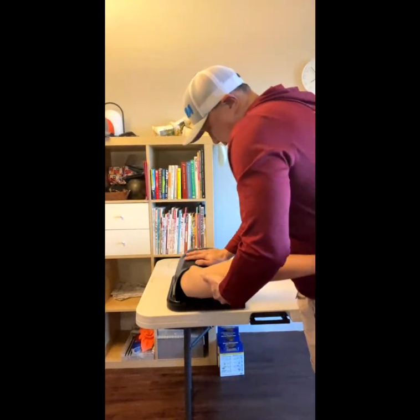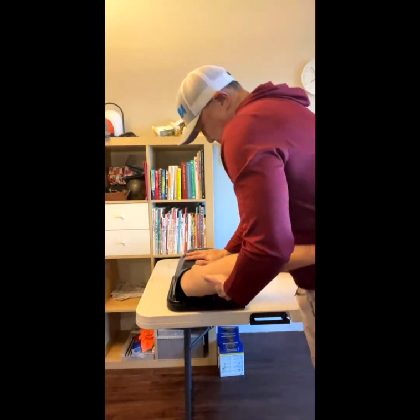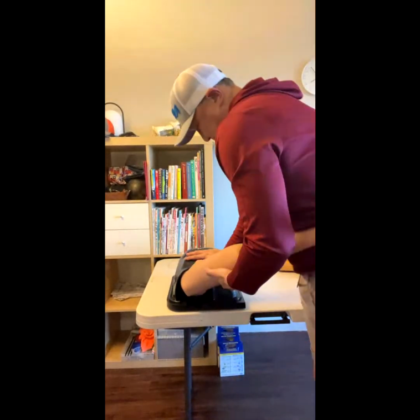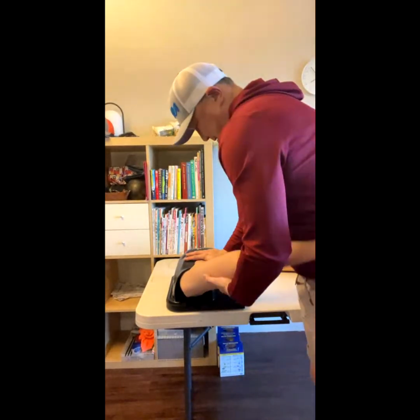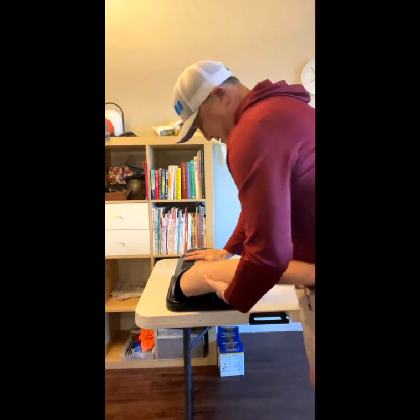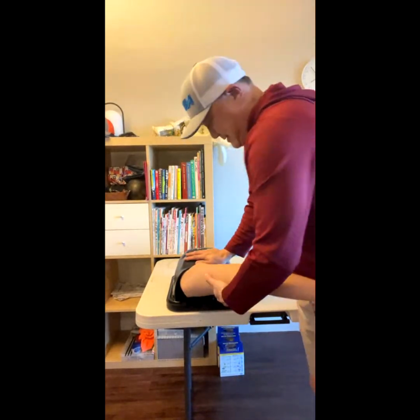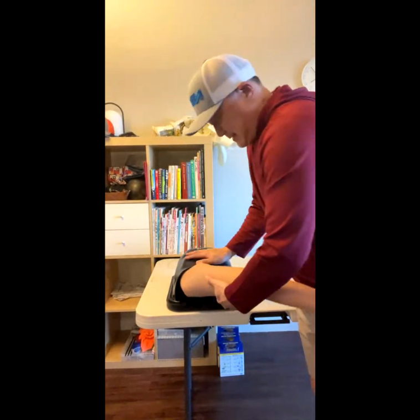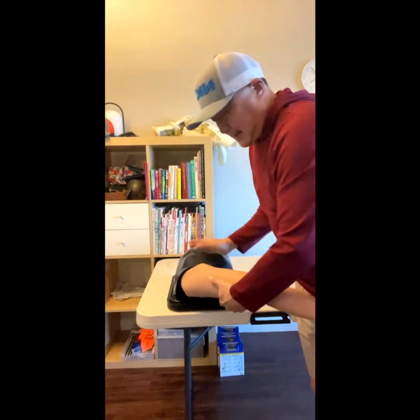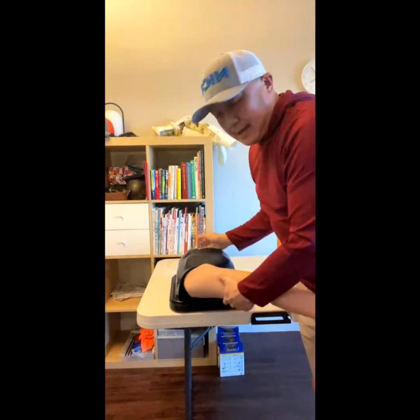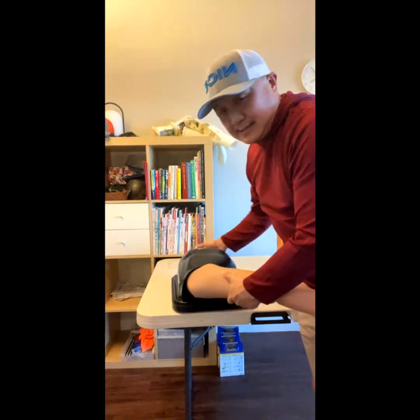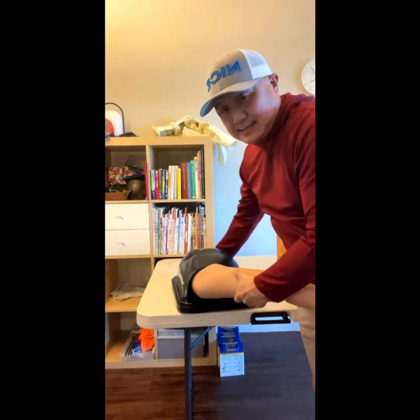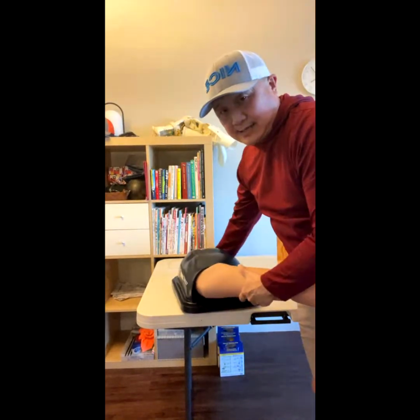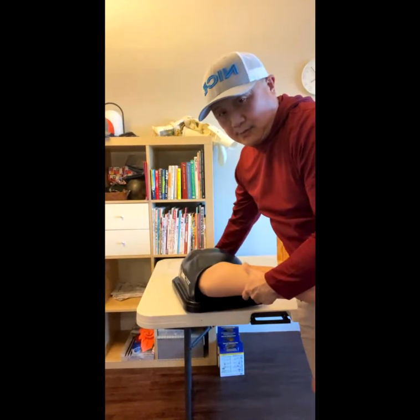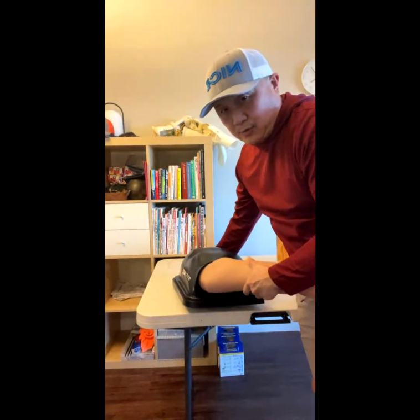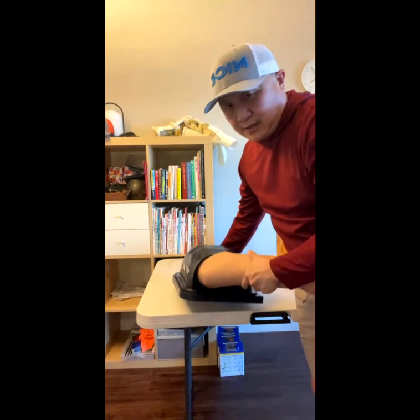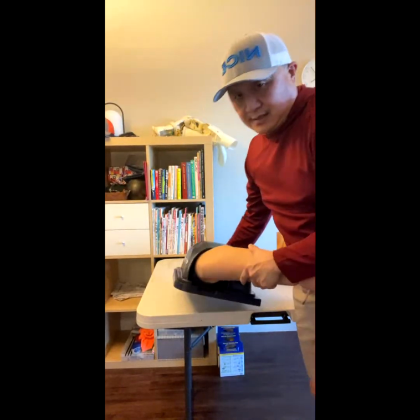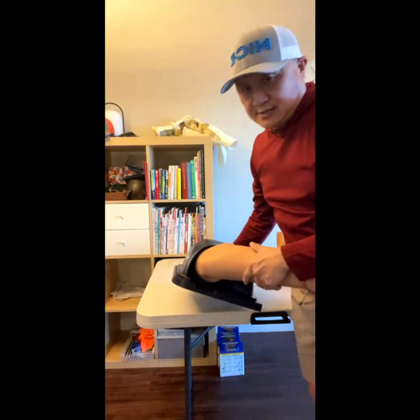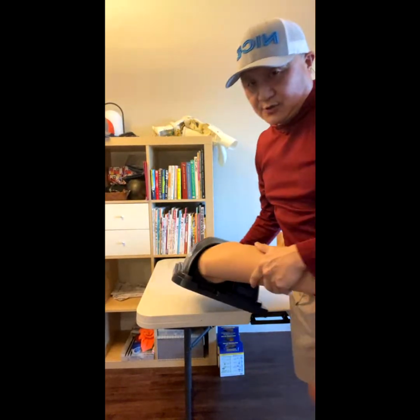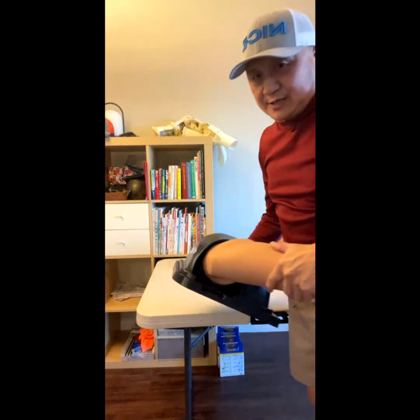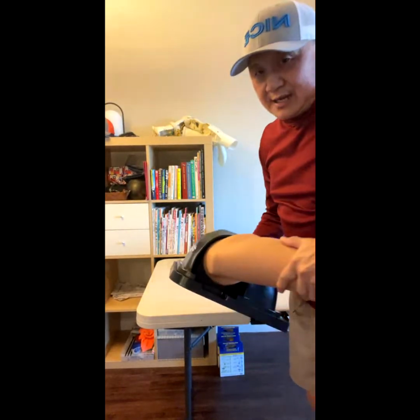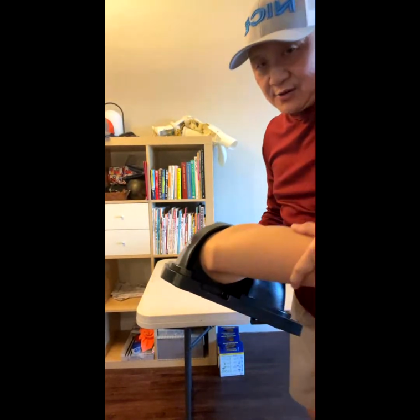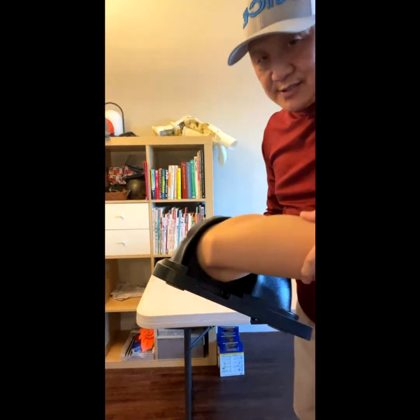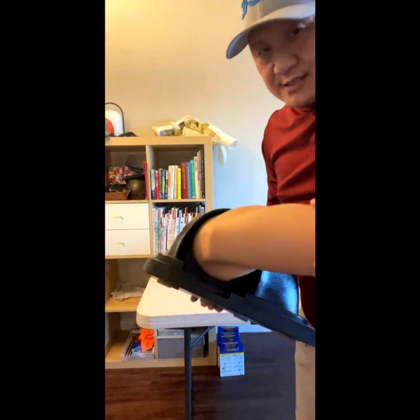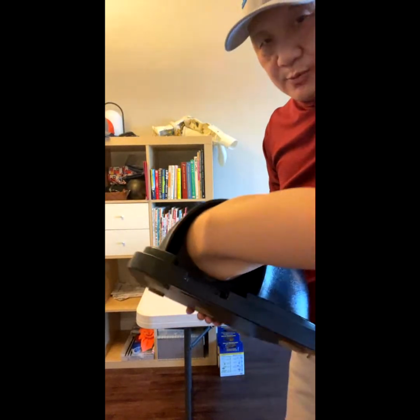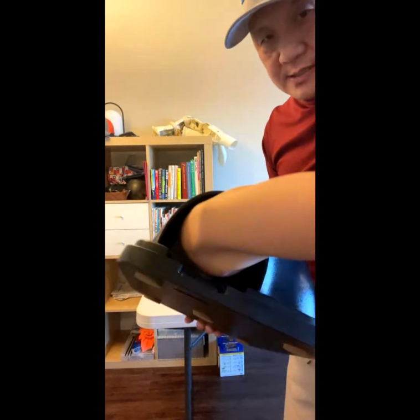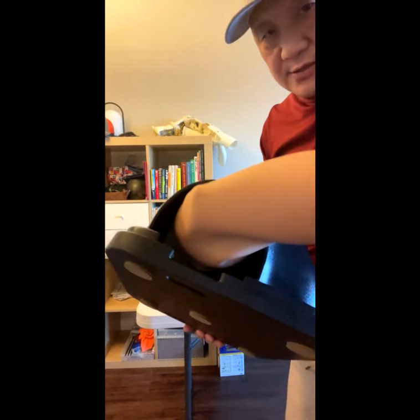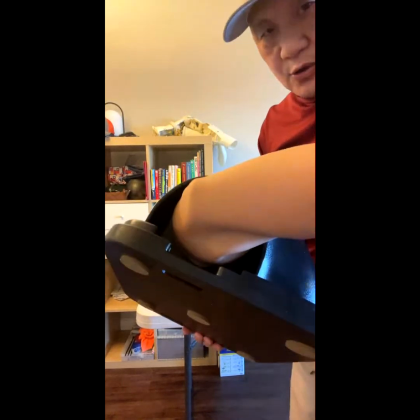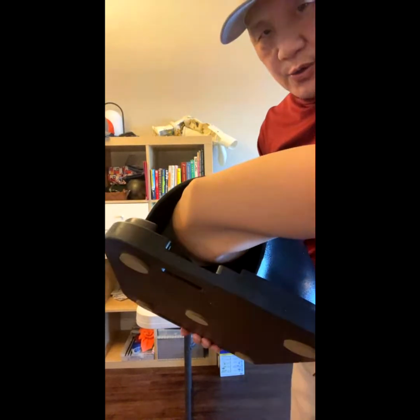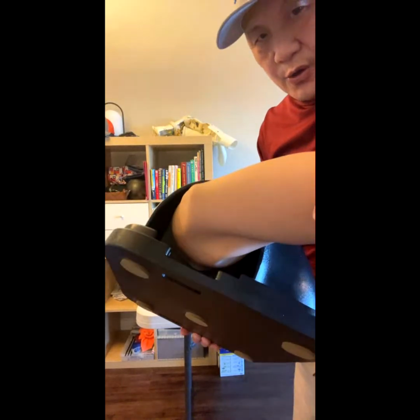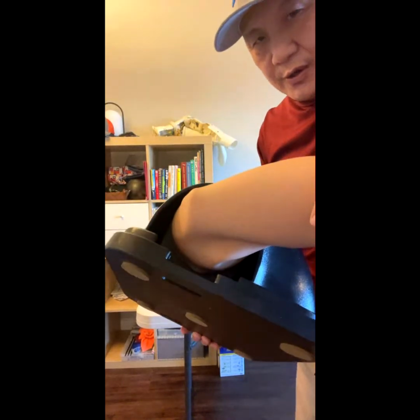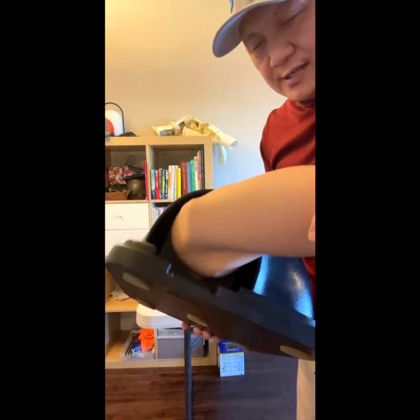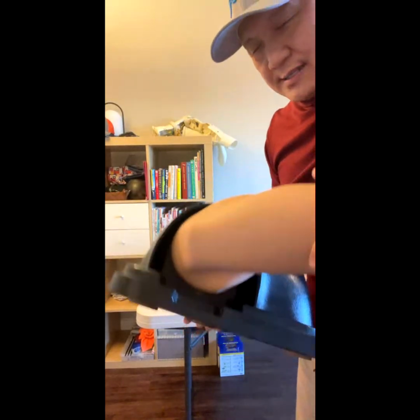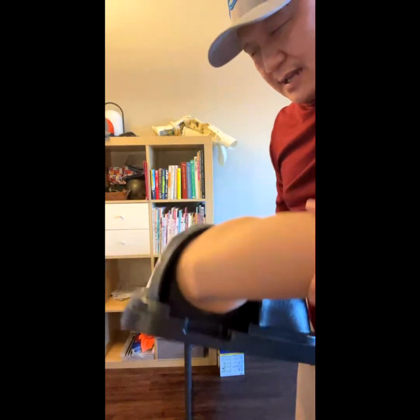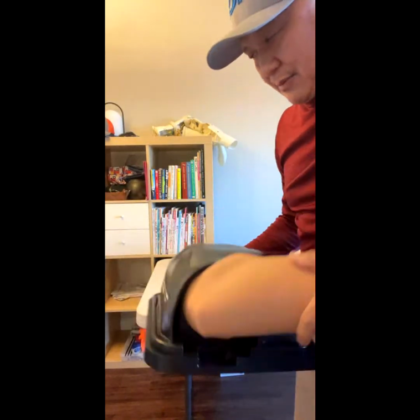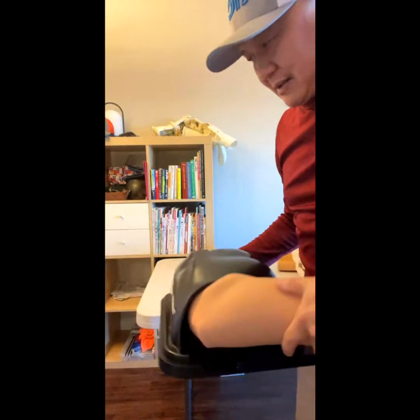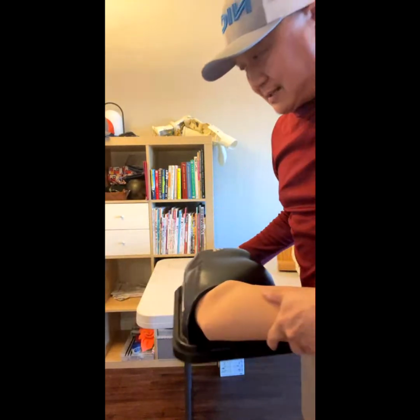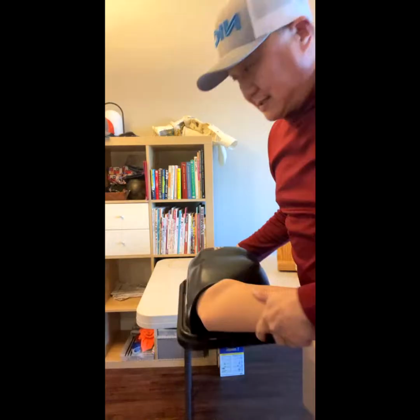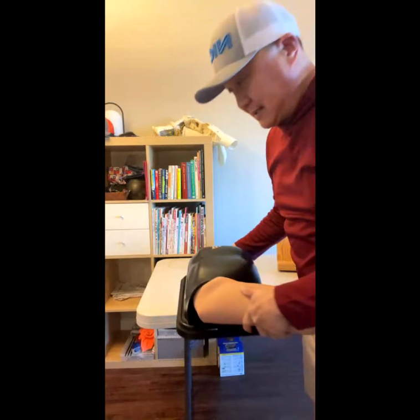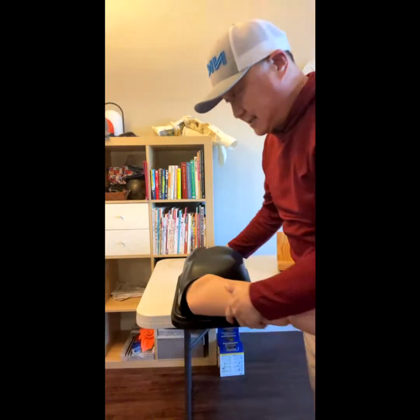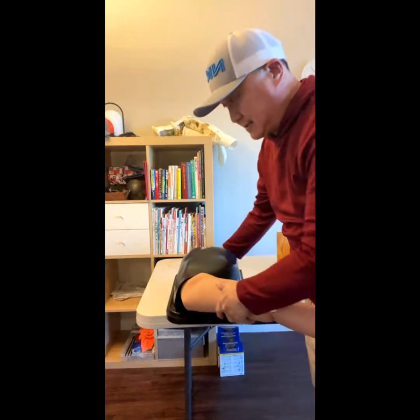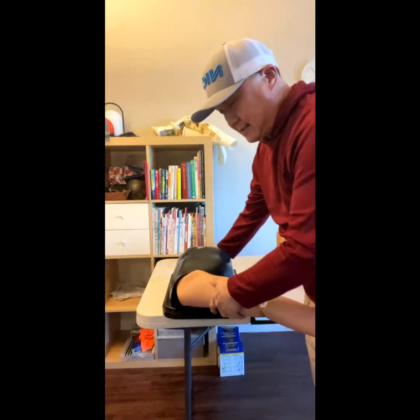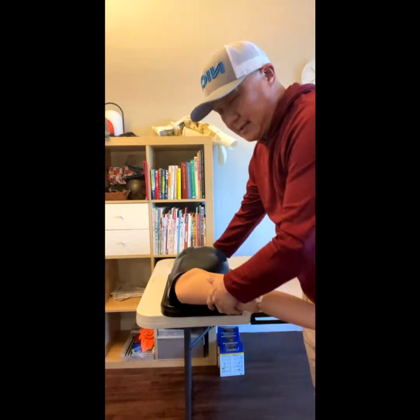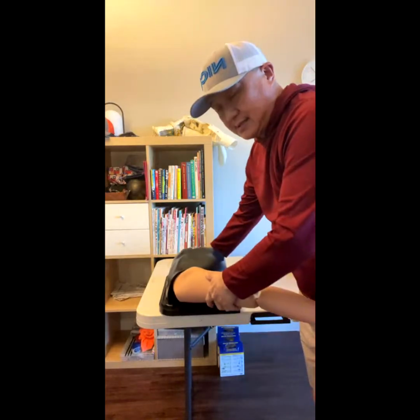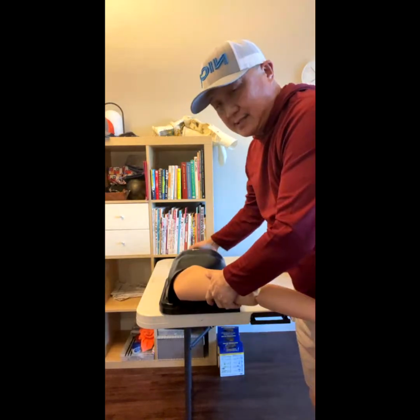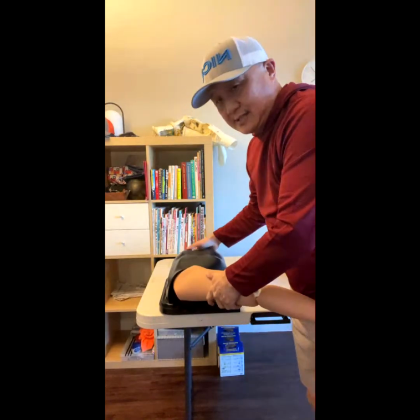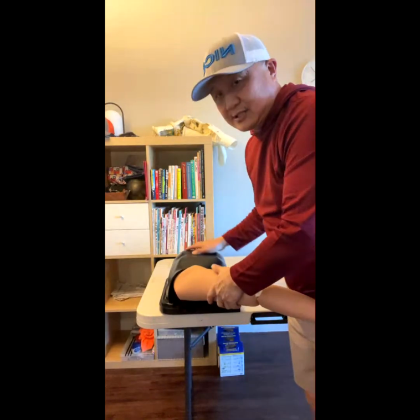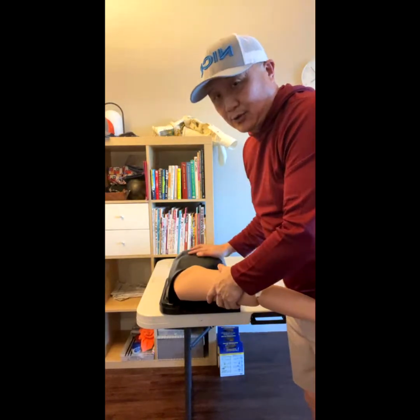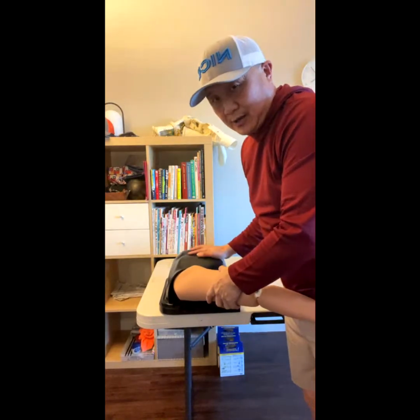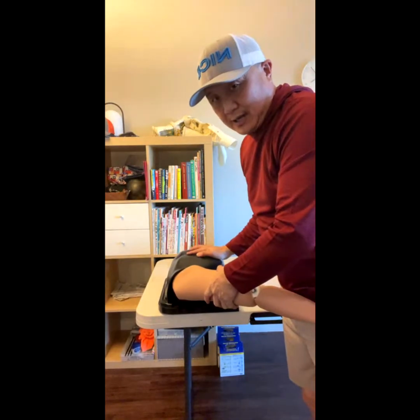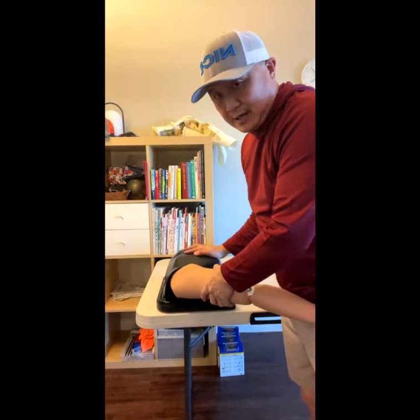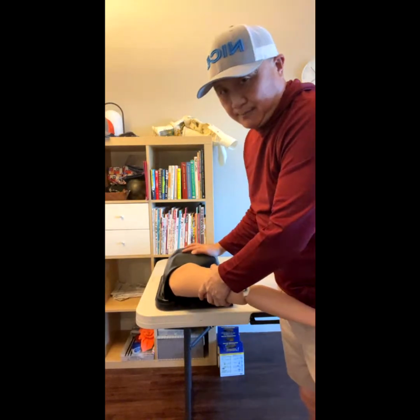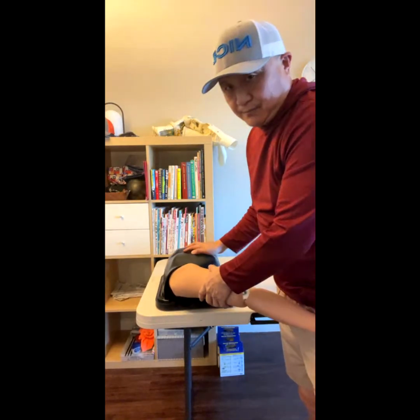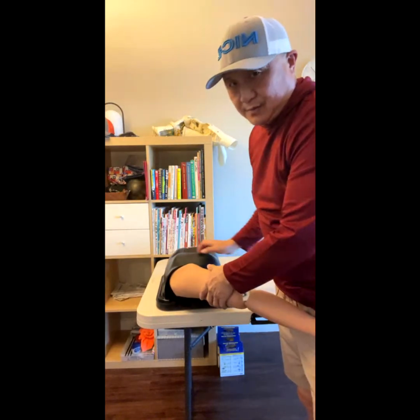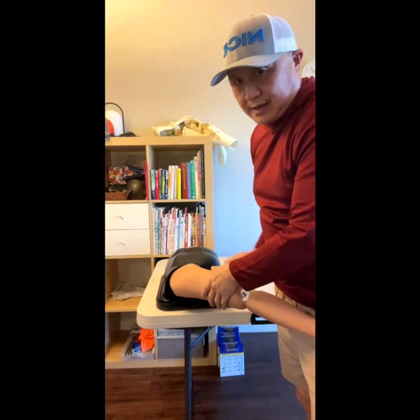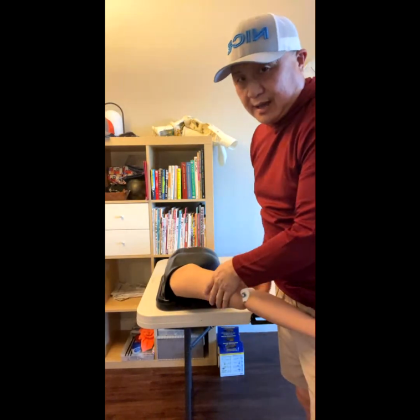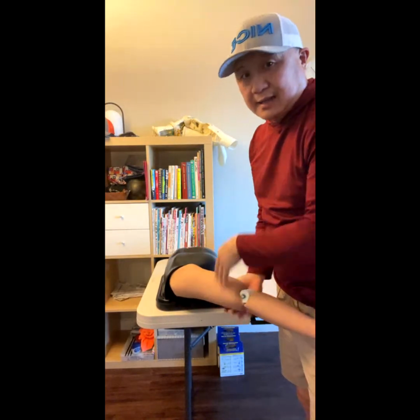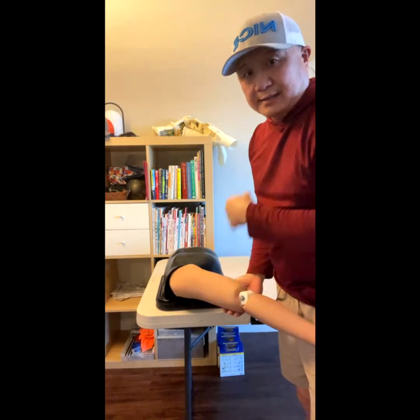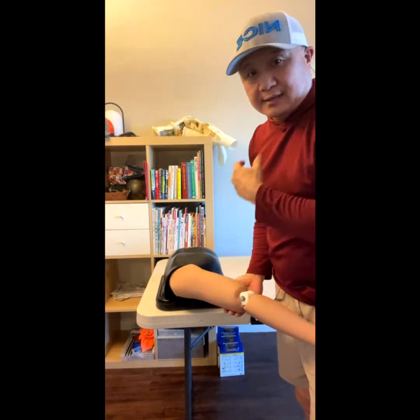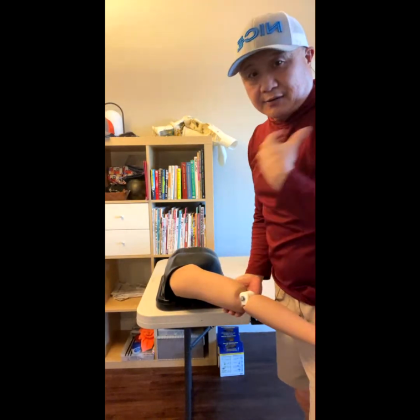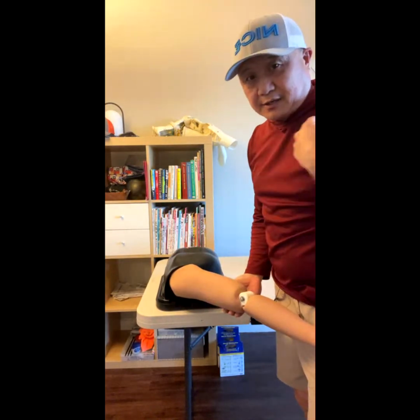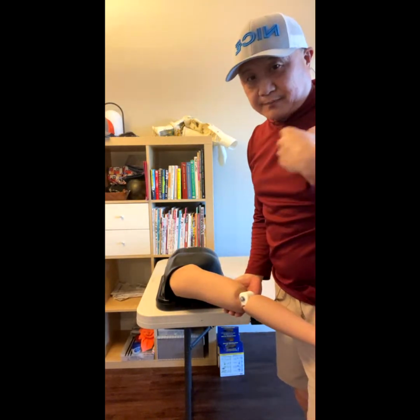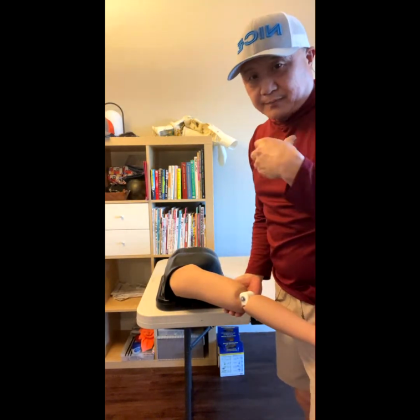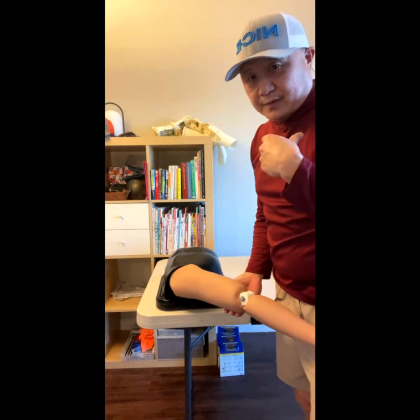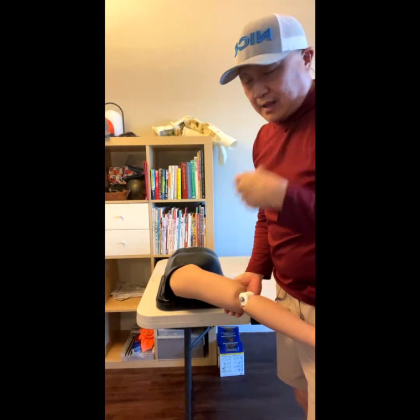It has skin on it so you cannot see what's going on inside, but it's dislocated — anterior.